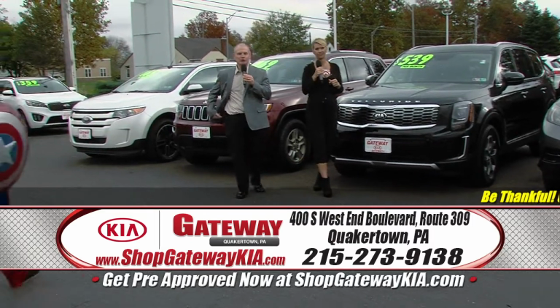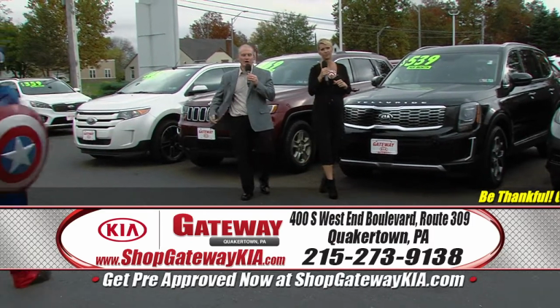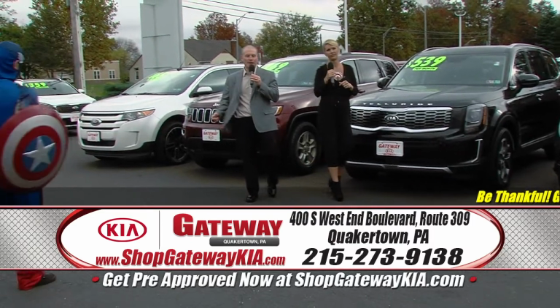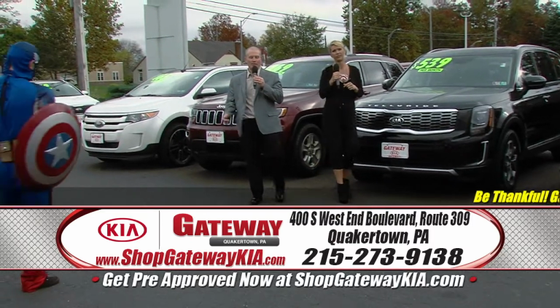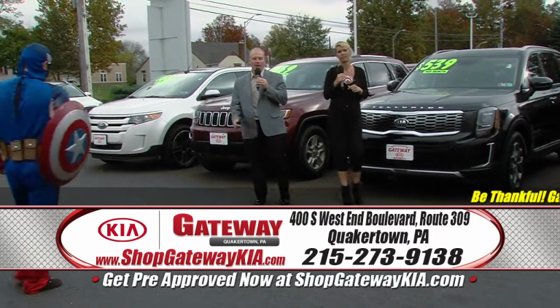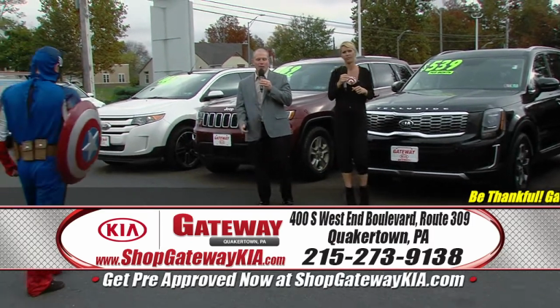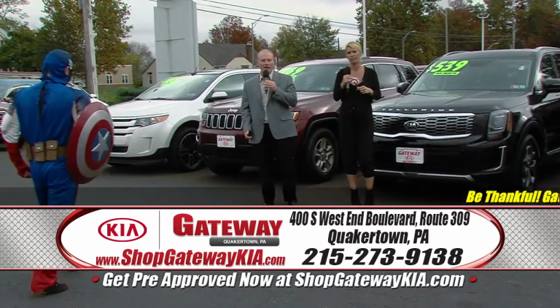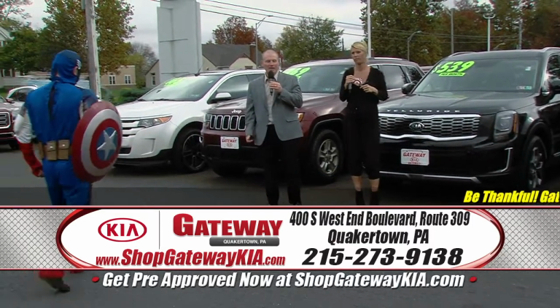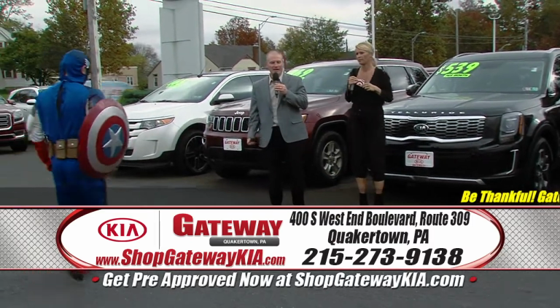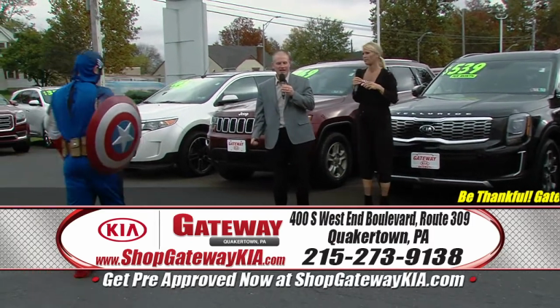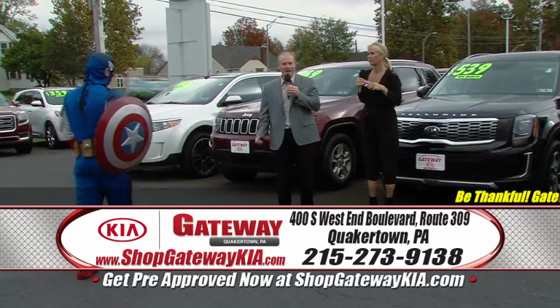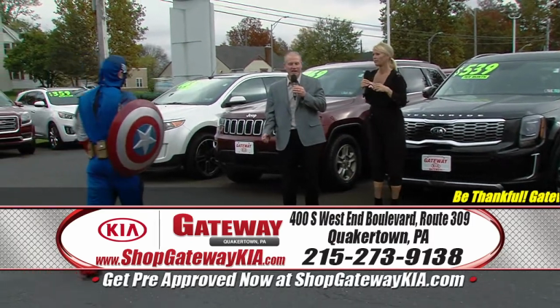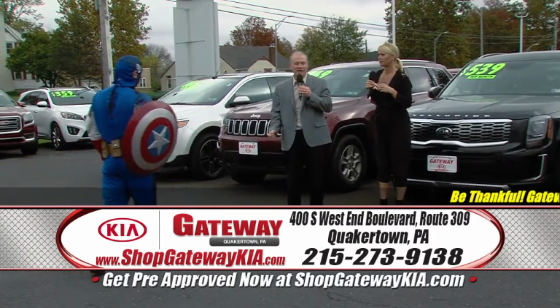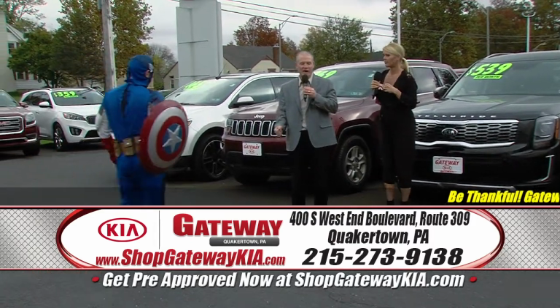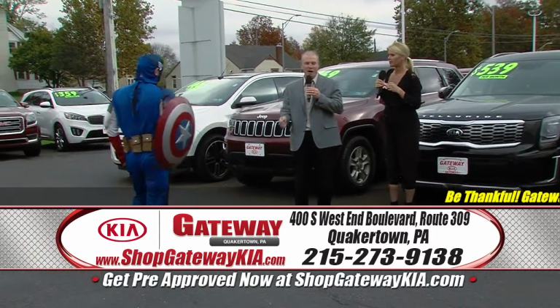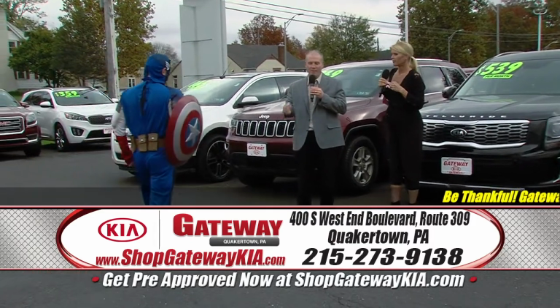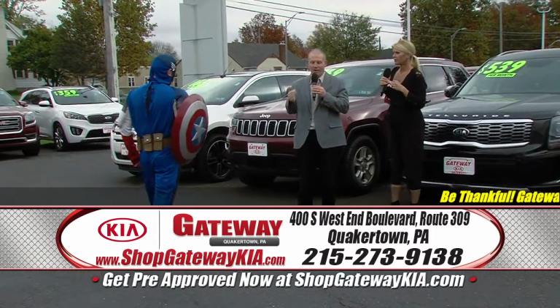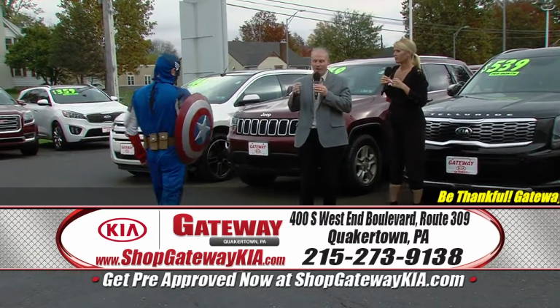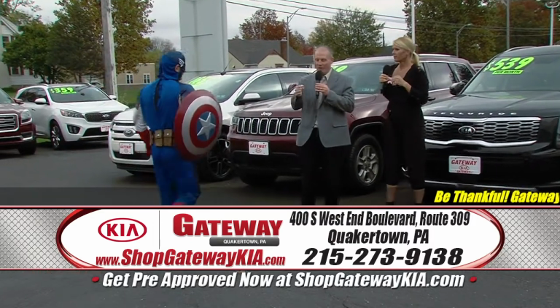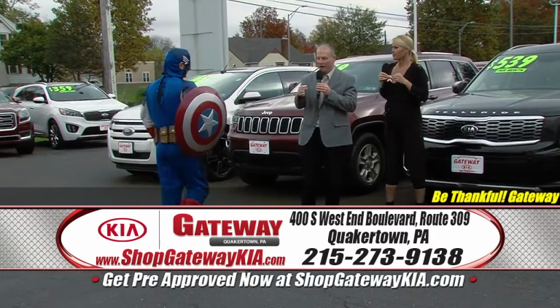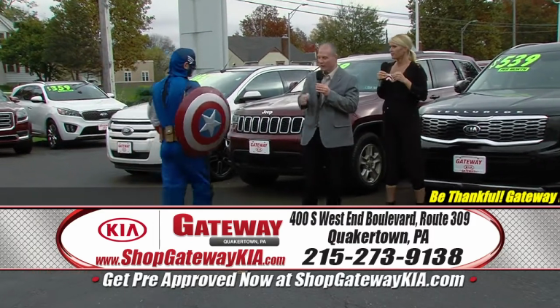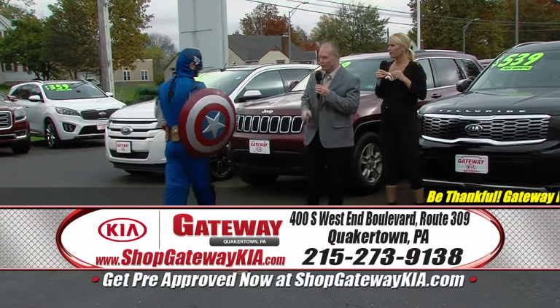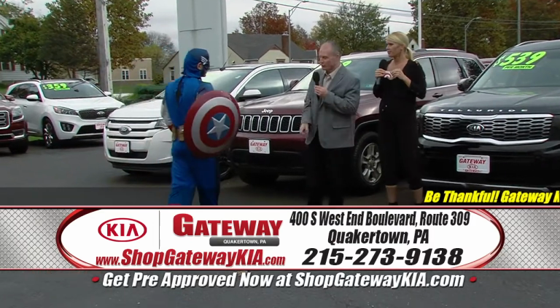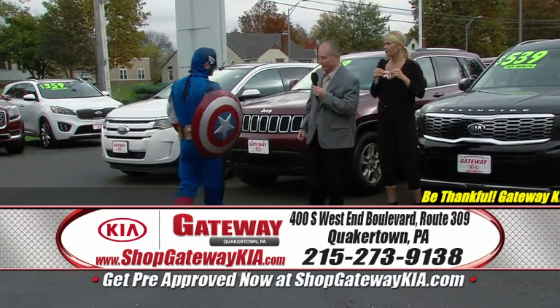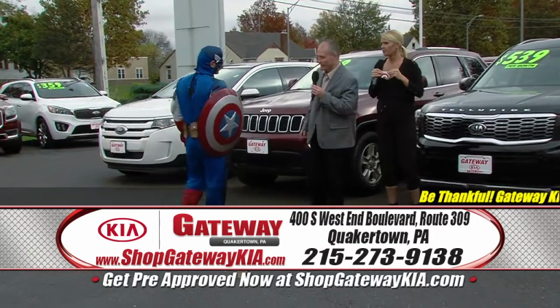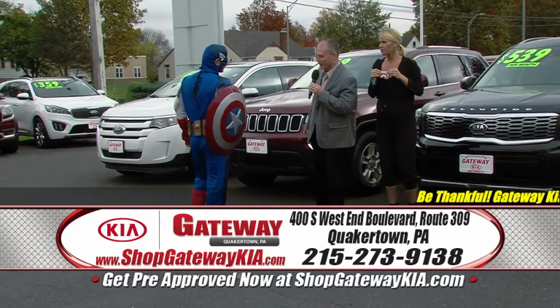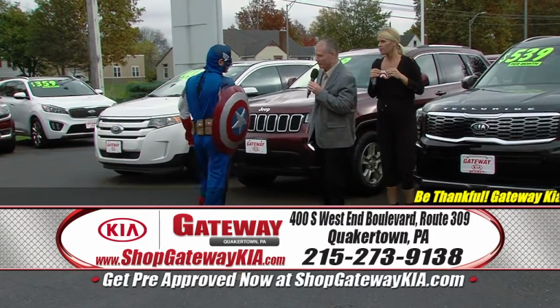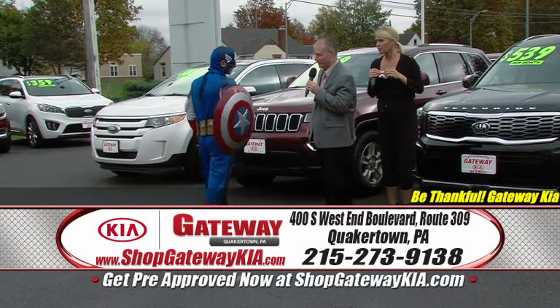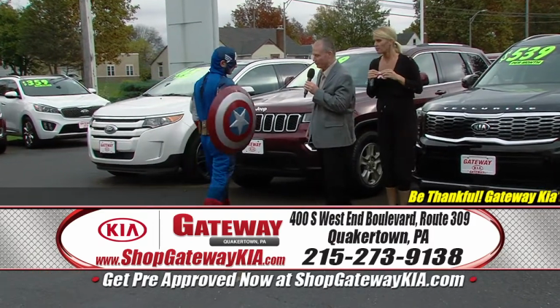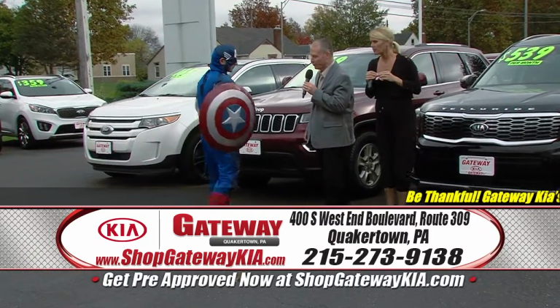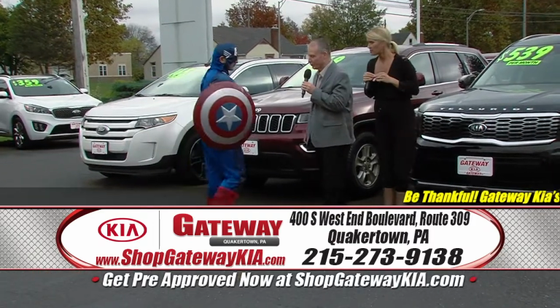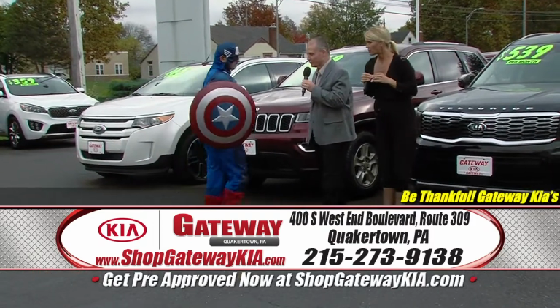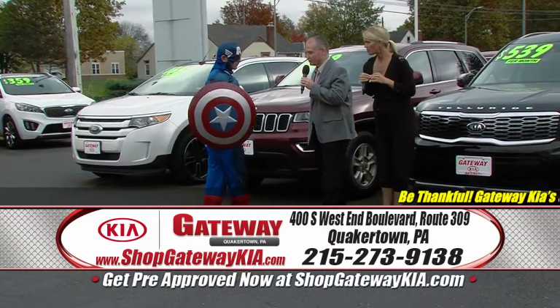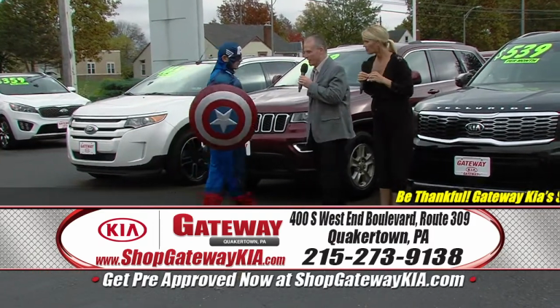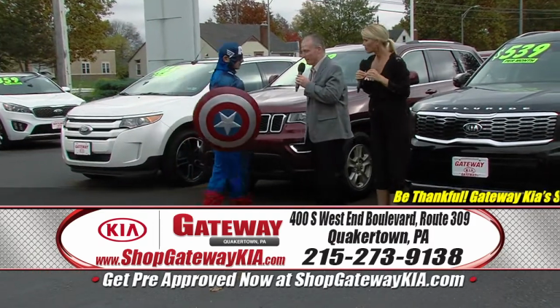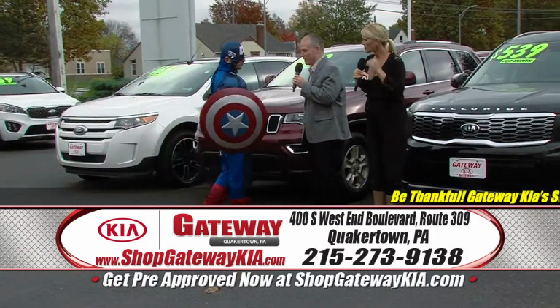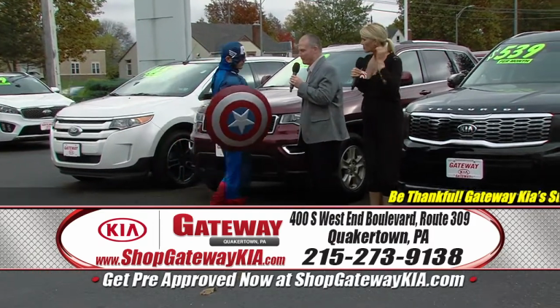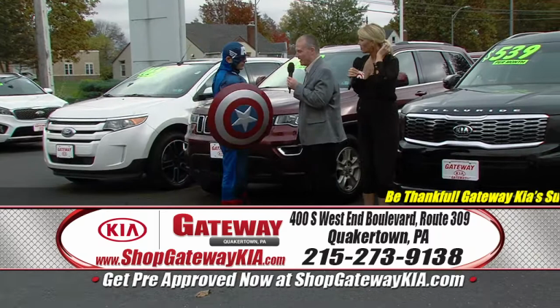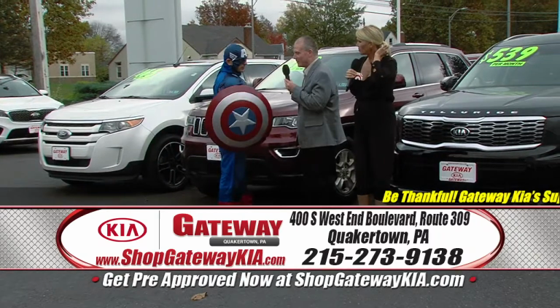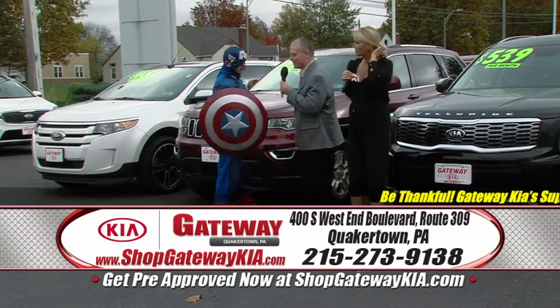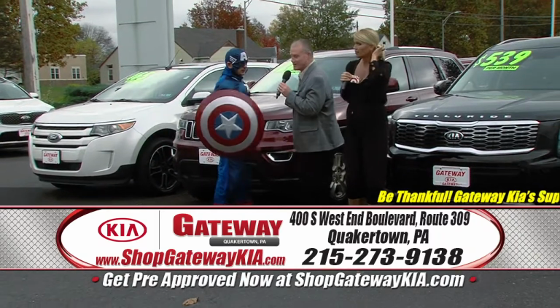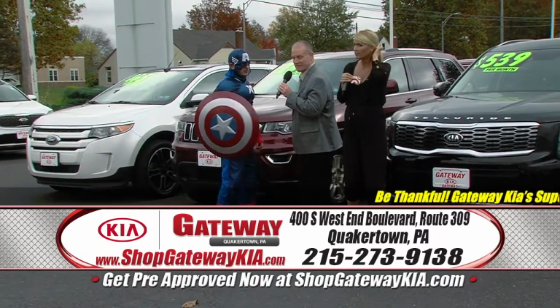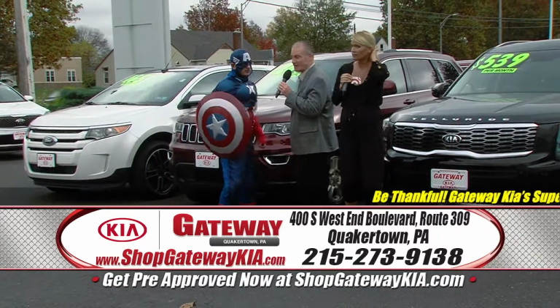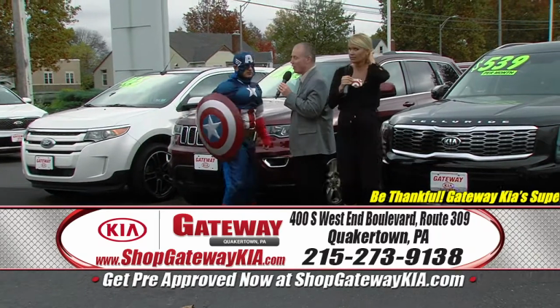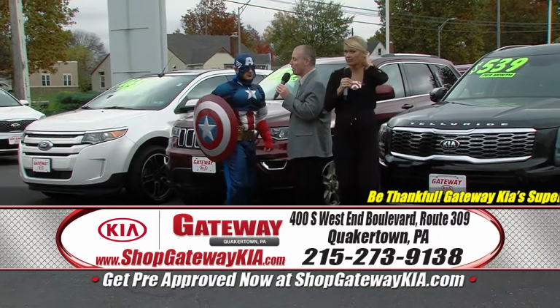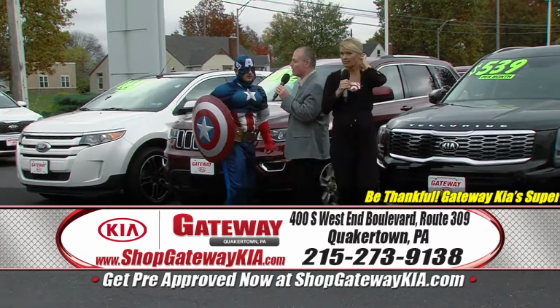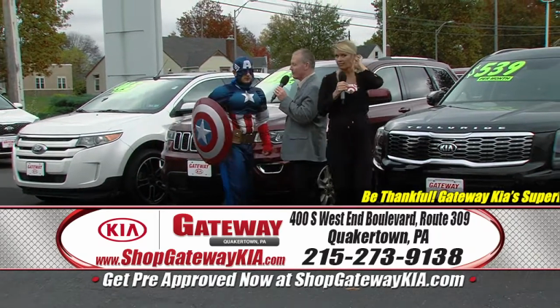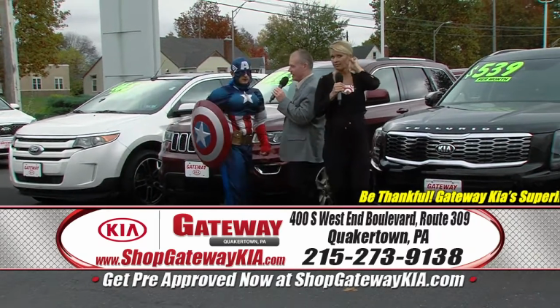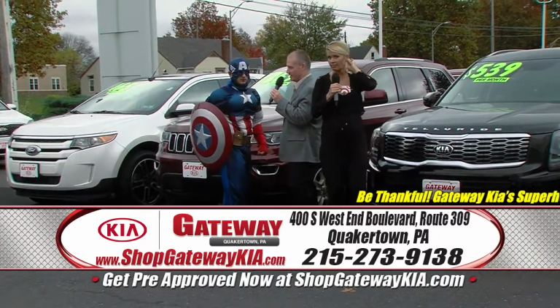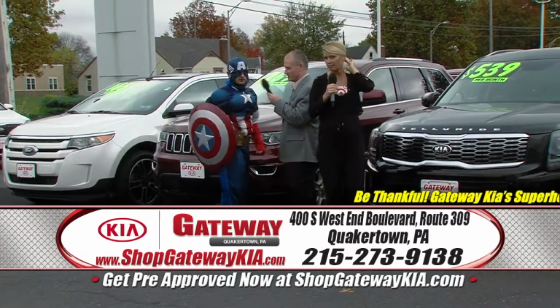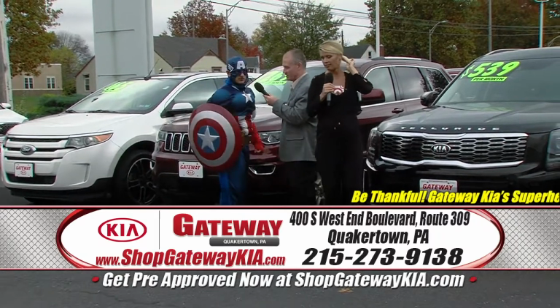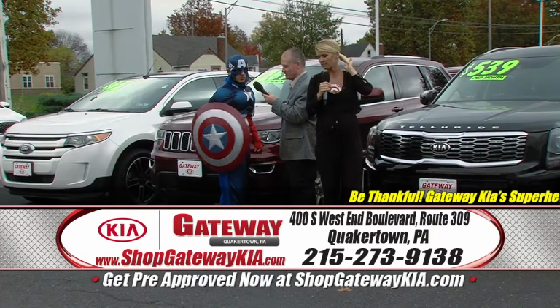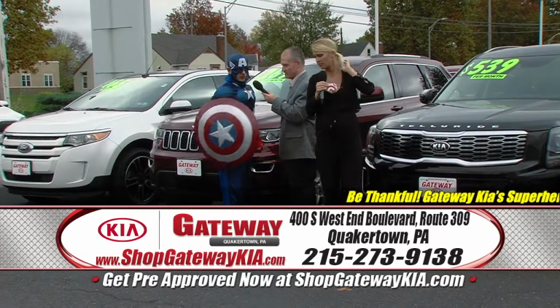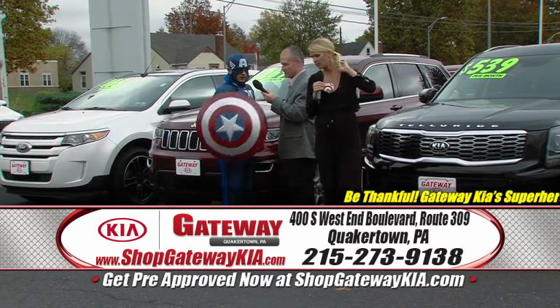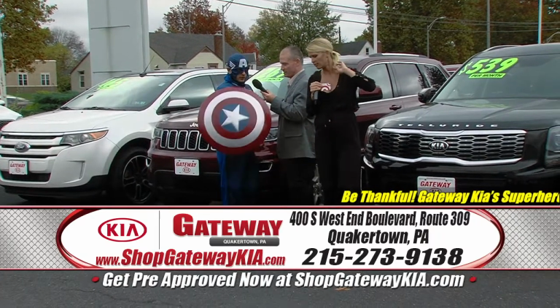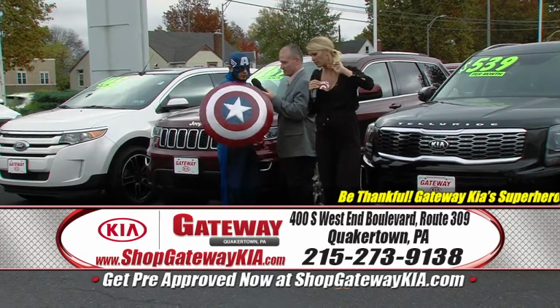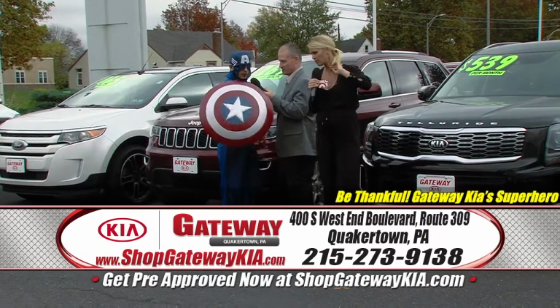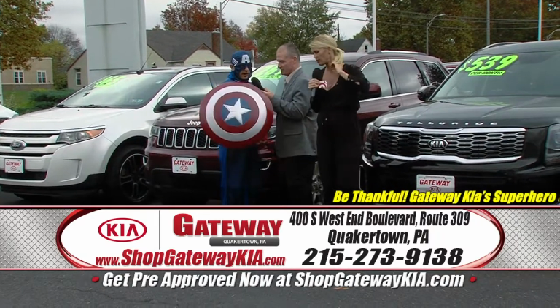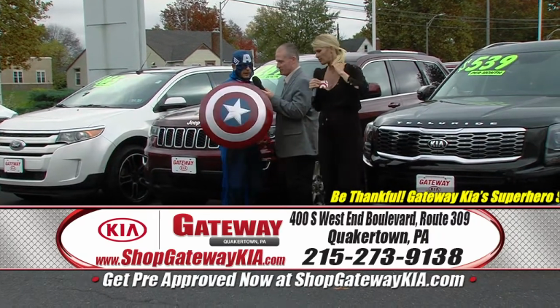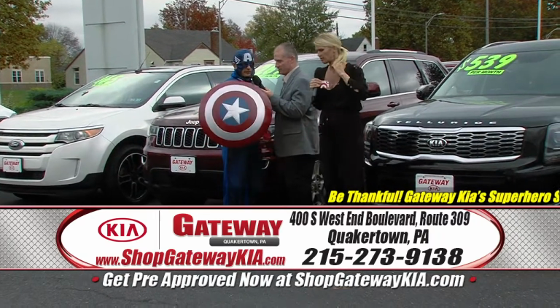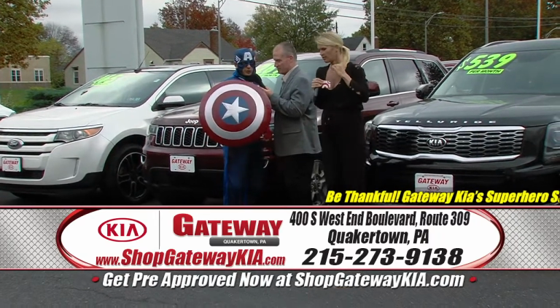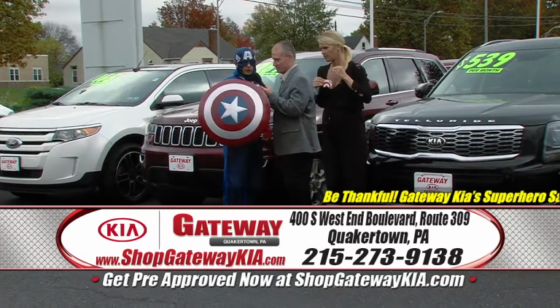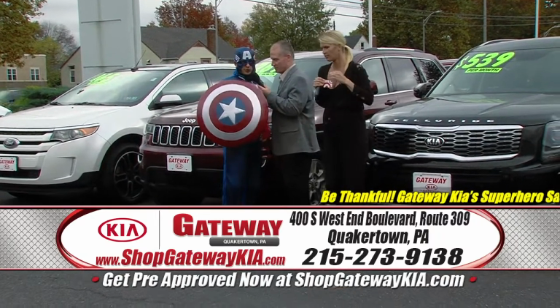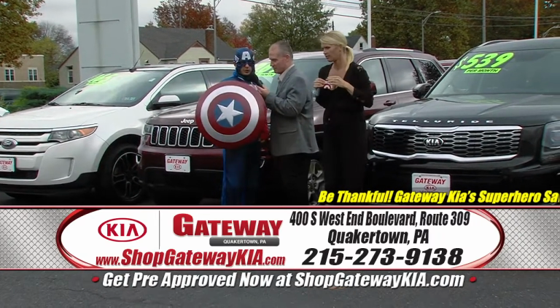Get up off your couch, get in your car, get on down here right now. Take it for a test drive, get a gift card, purchase it, and get a $500 gift card.